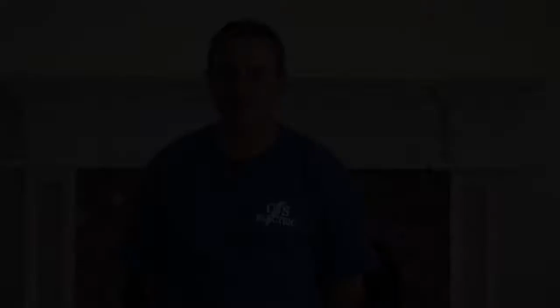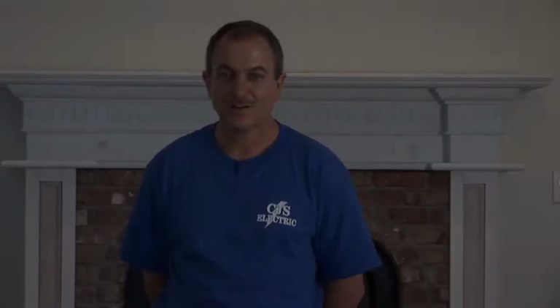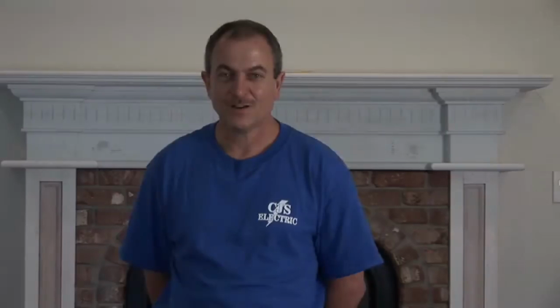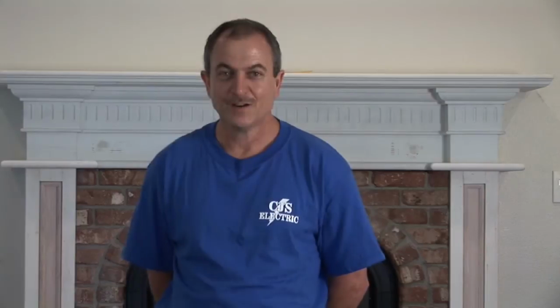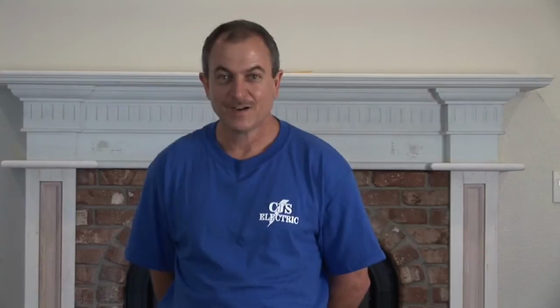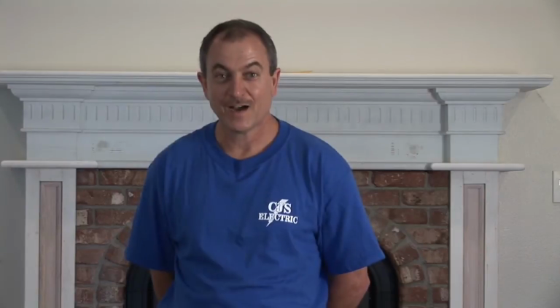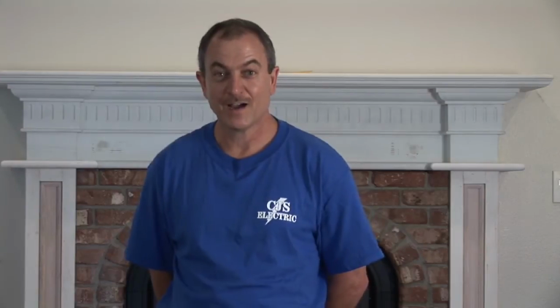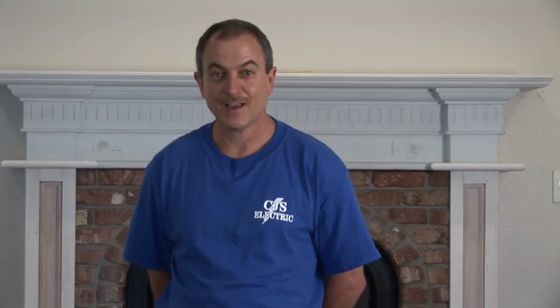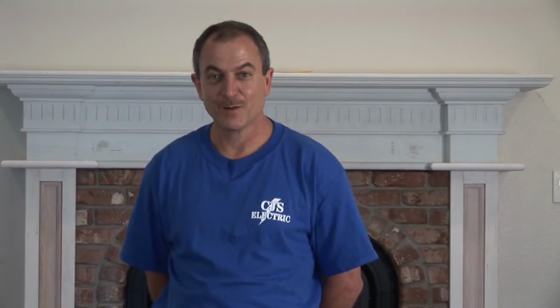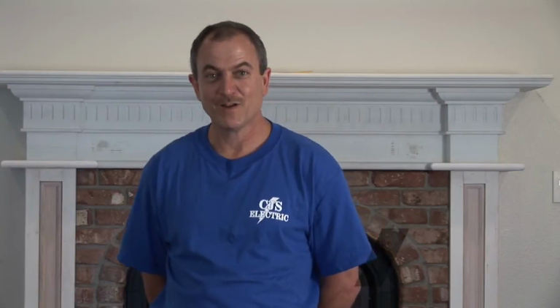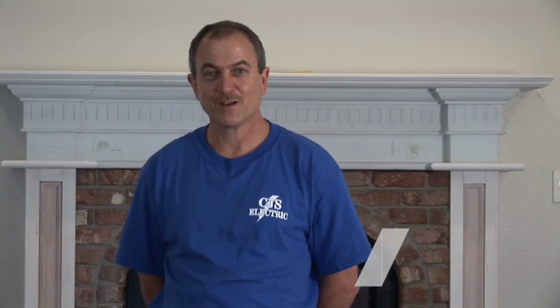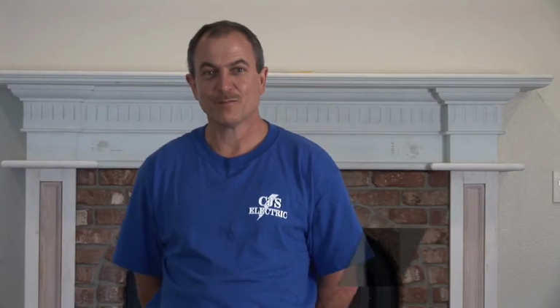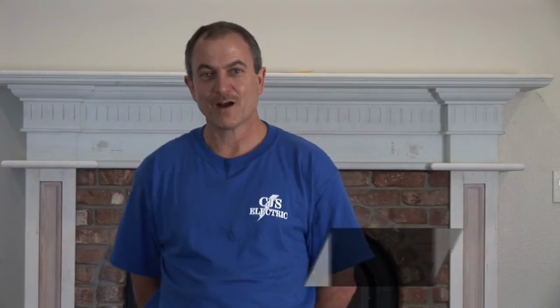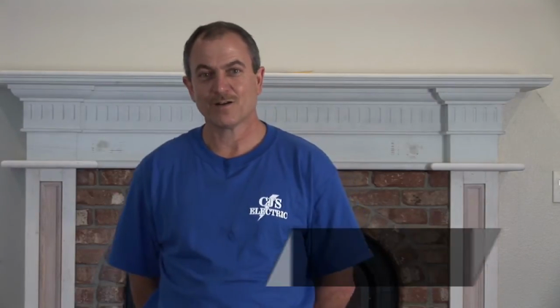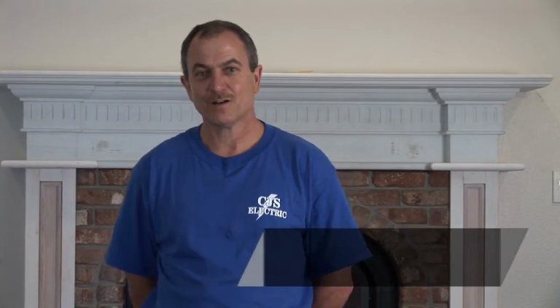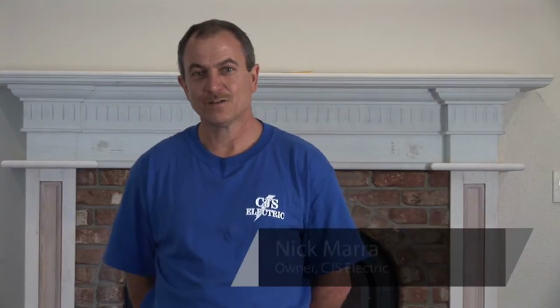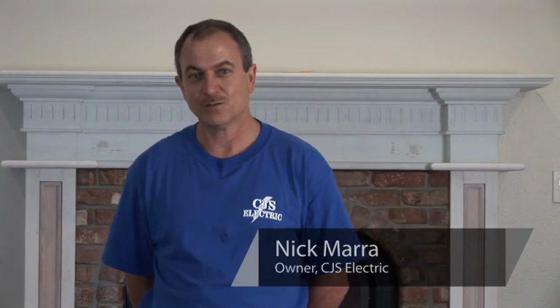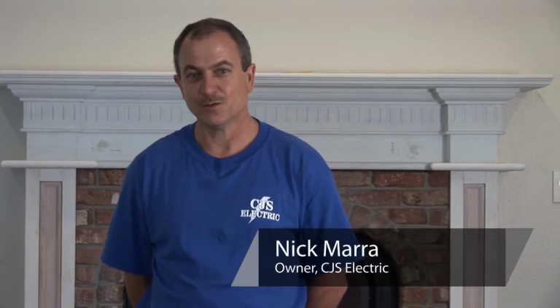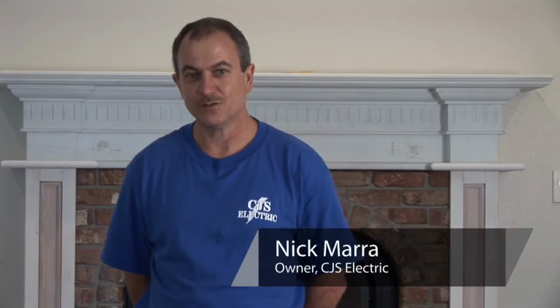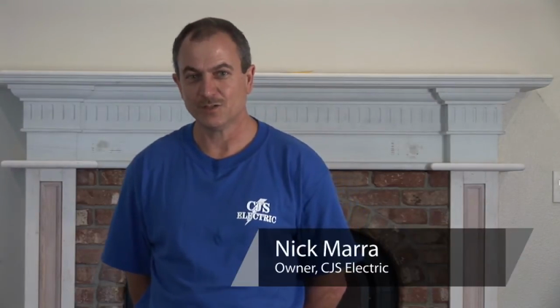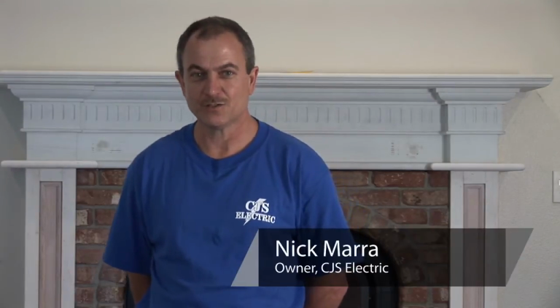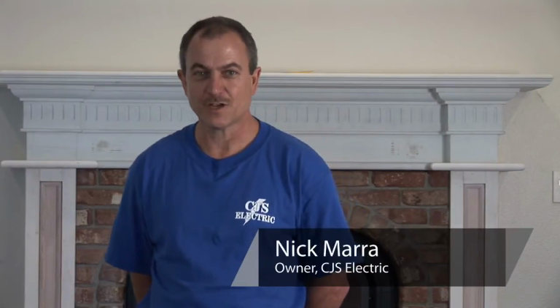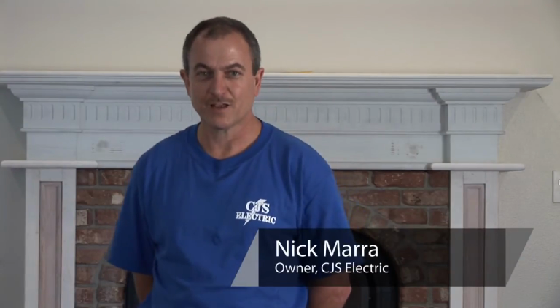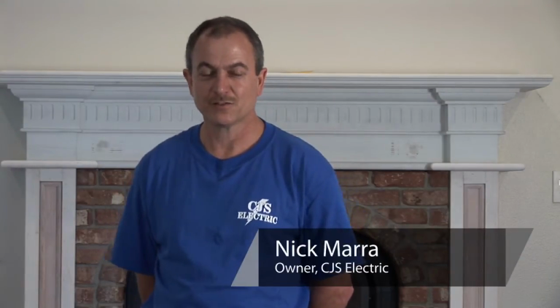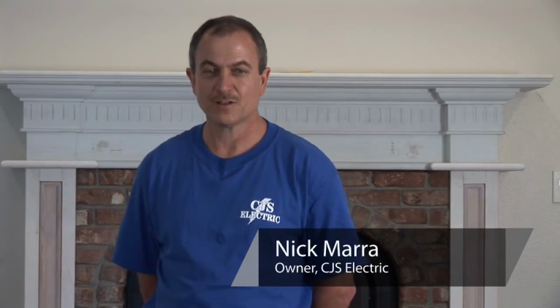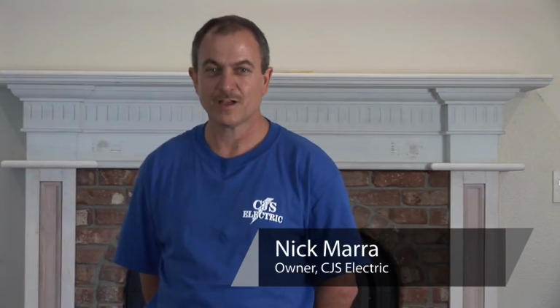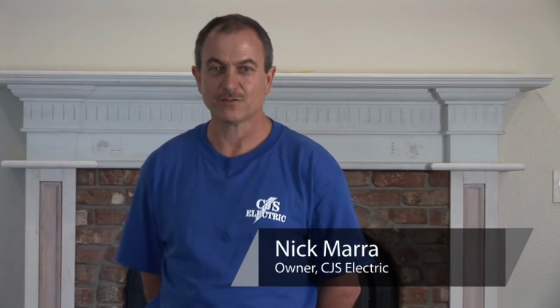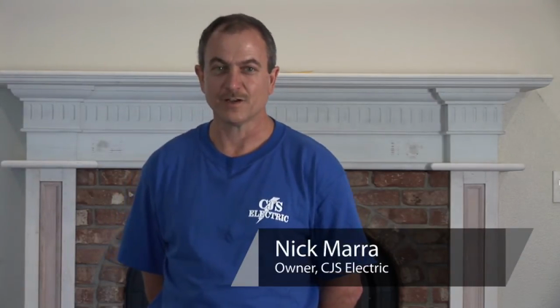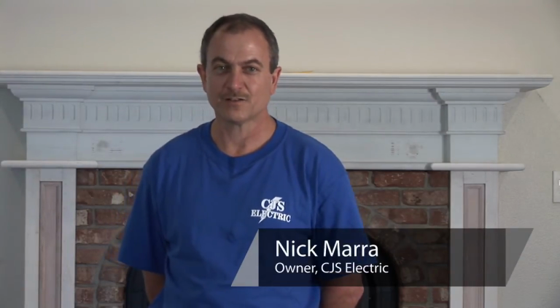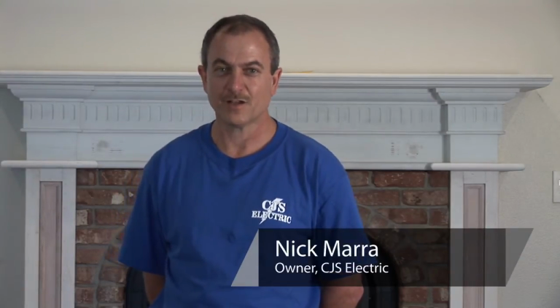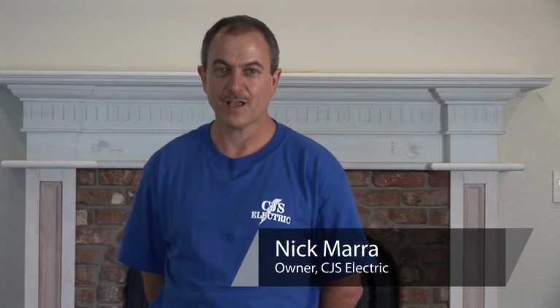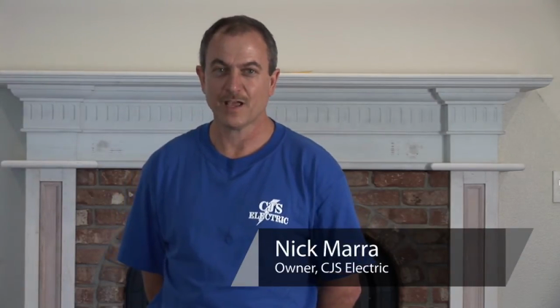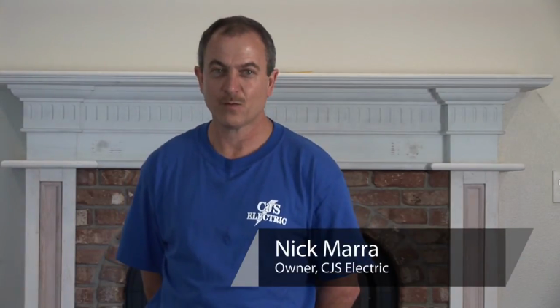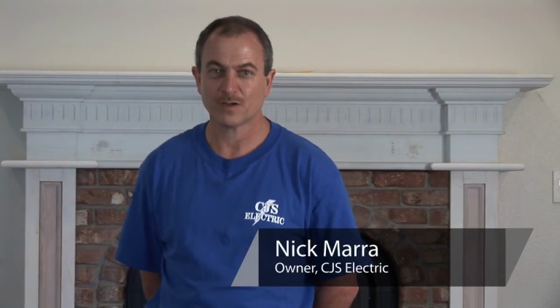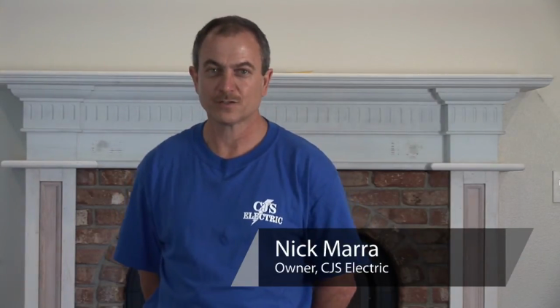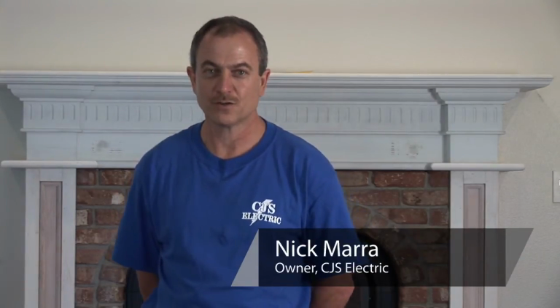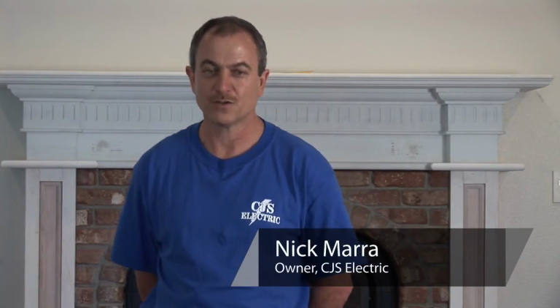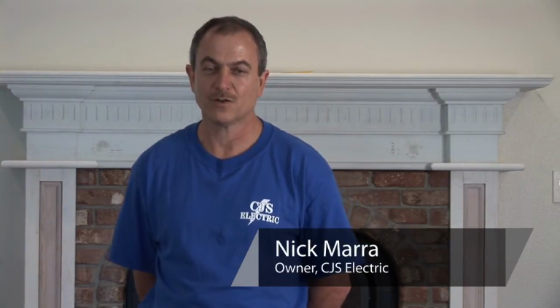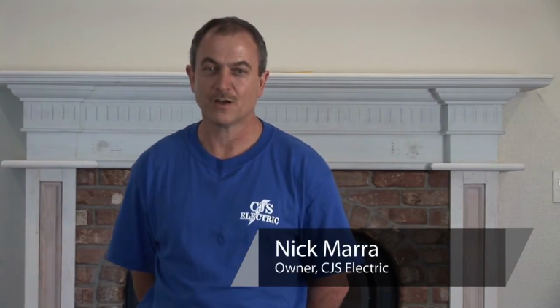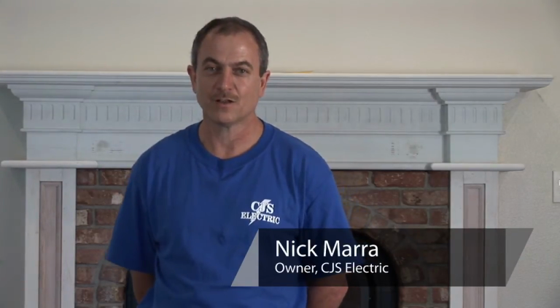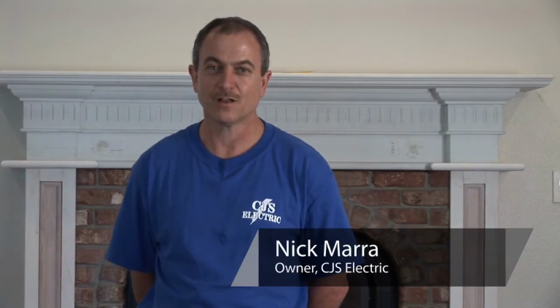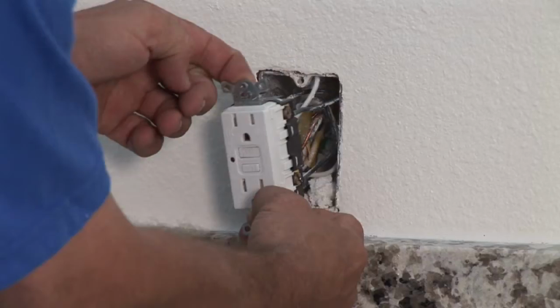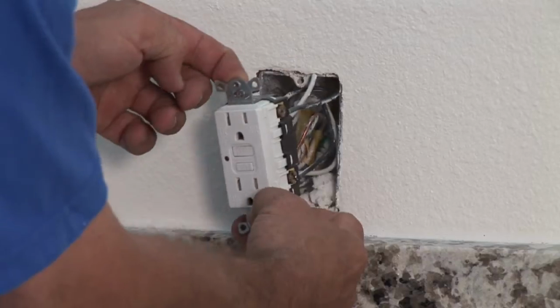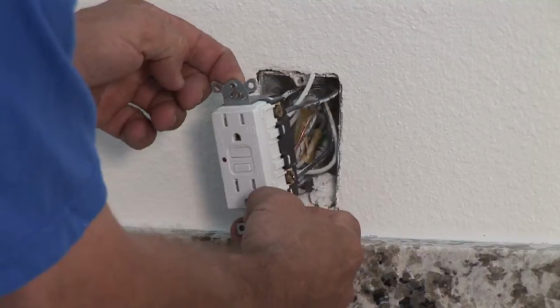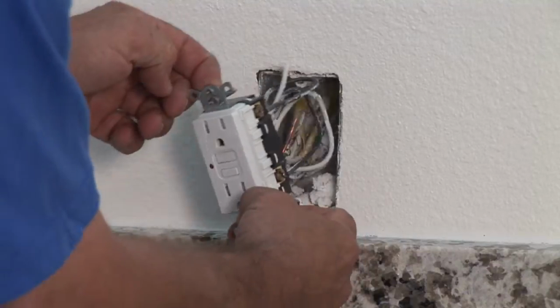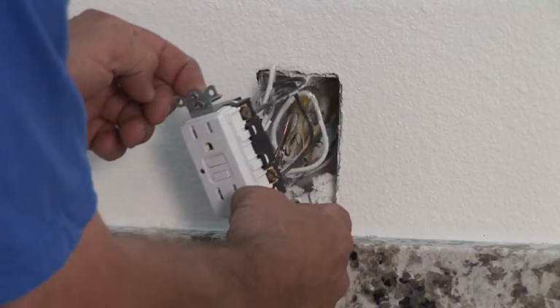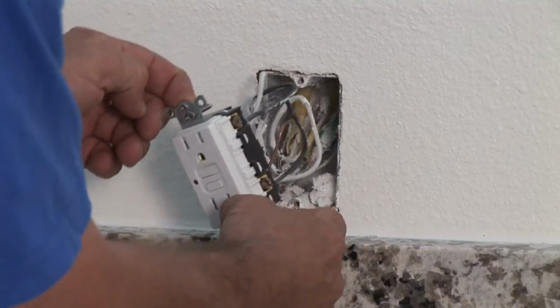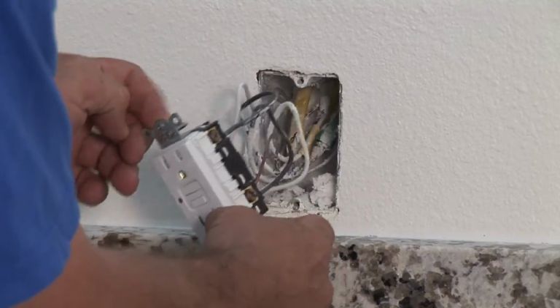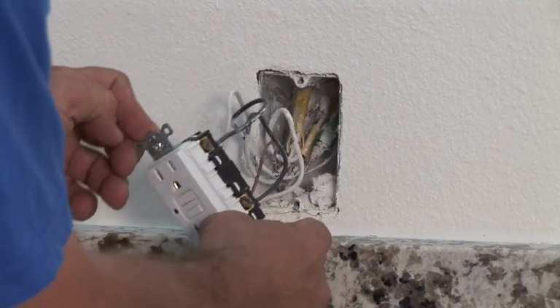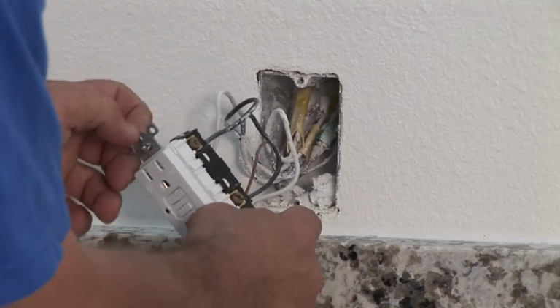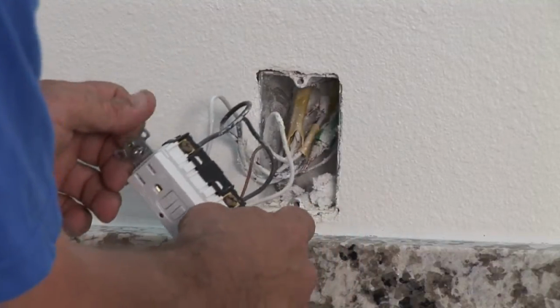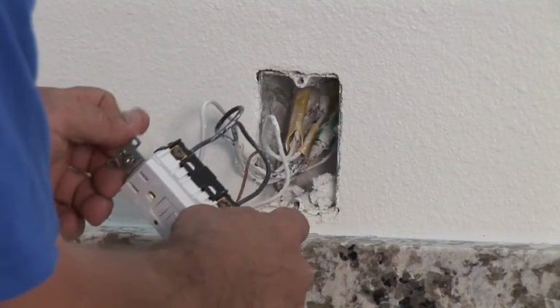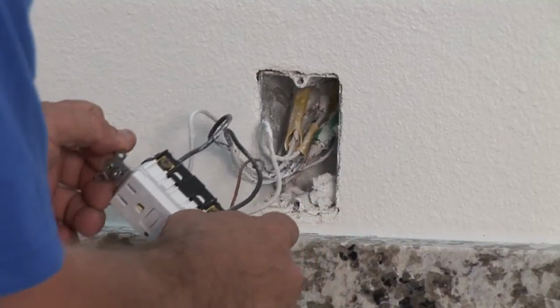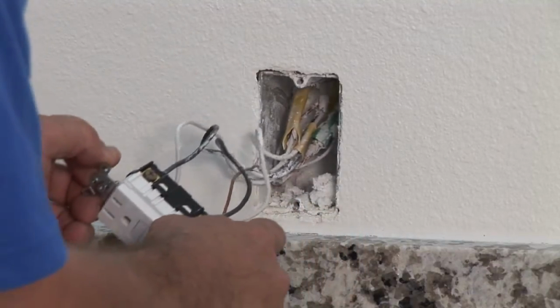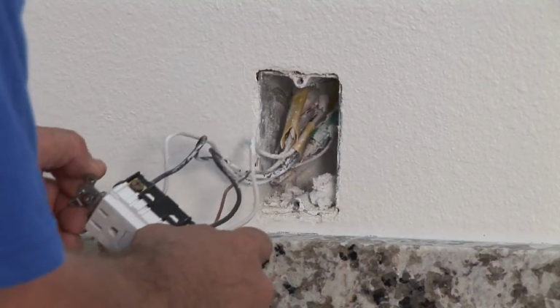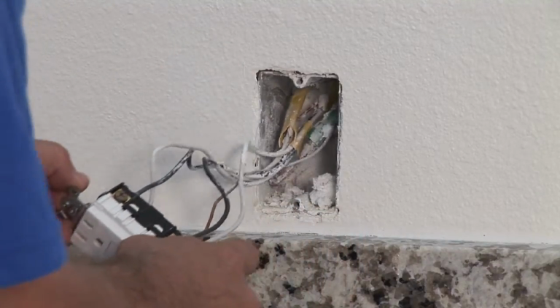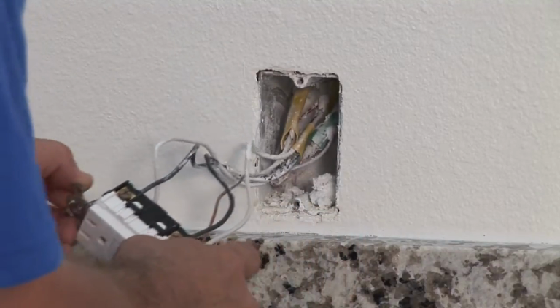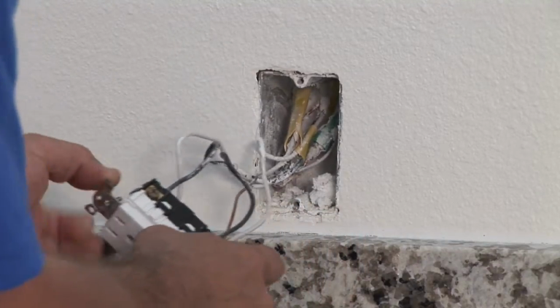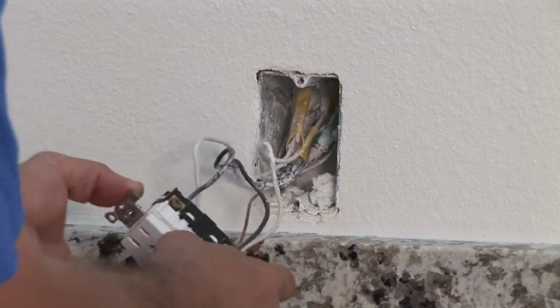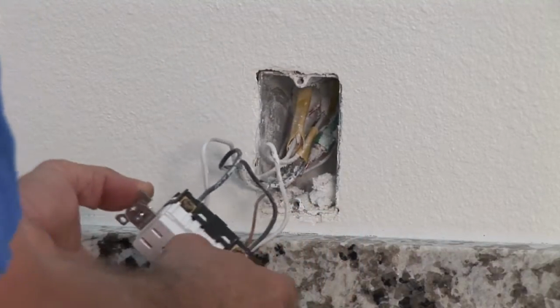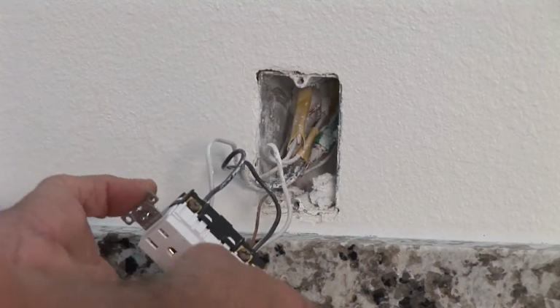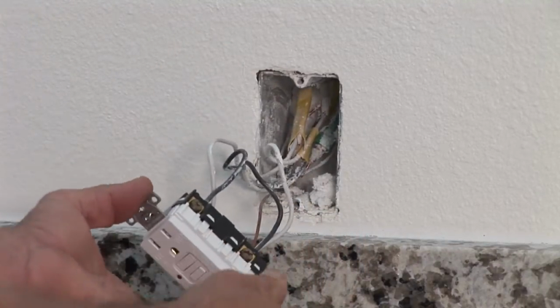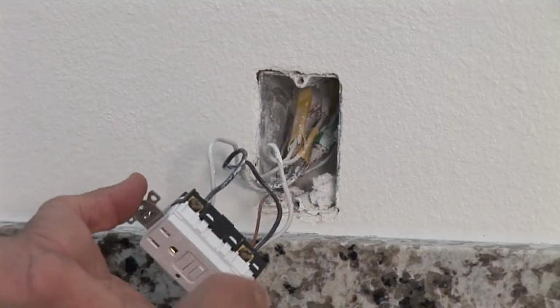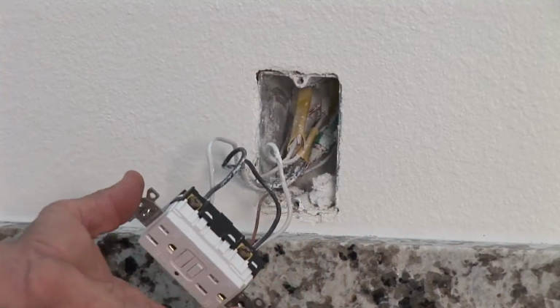Hi, I'm Nick Mara with CJS Electric. Today I want to show you how to replace electrical outlets in a home.